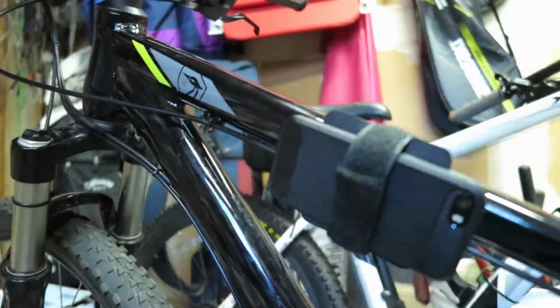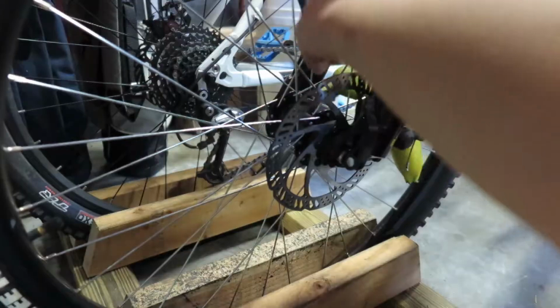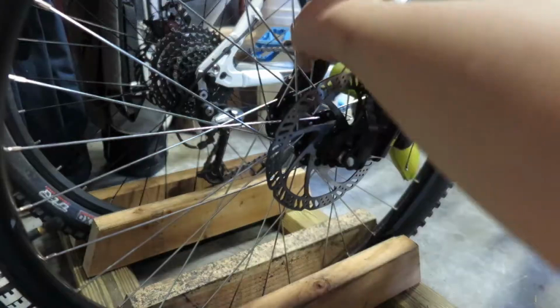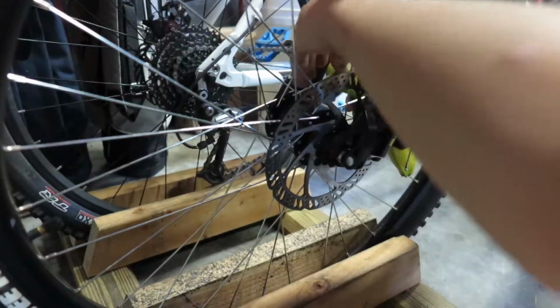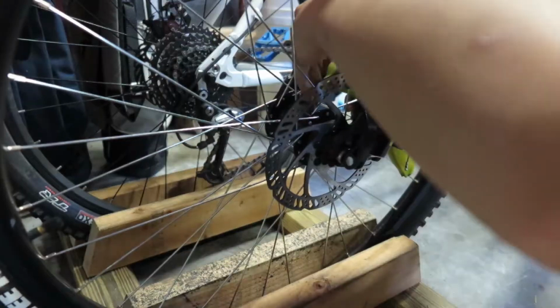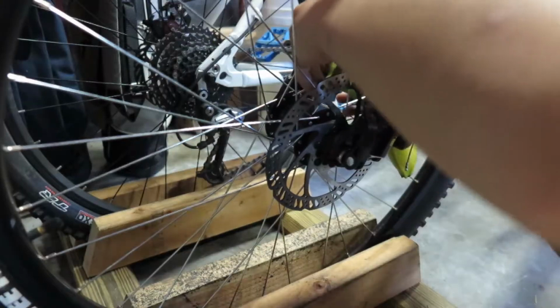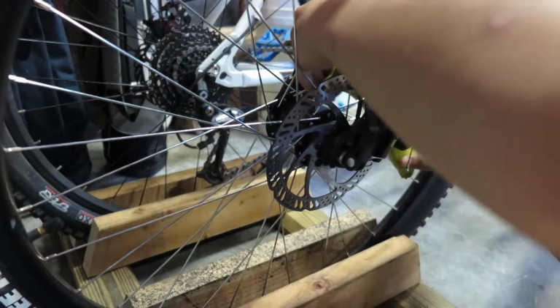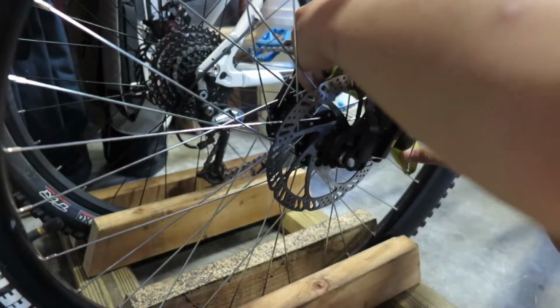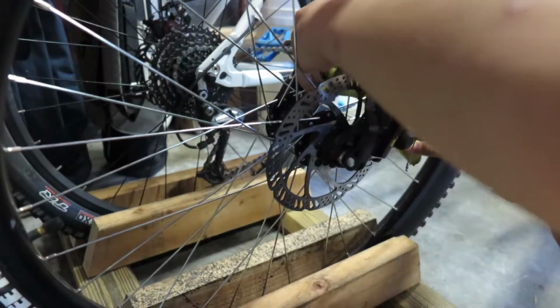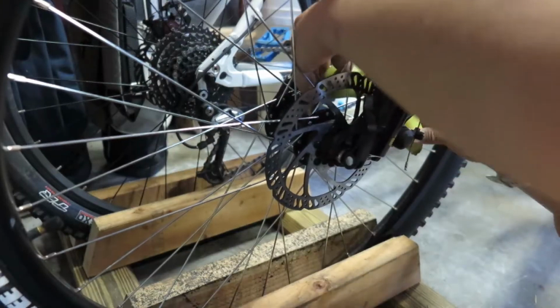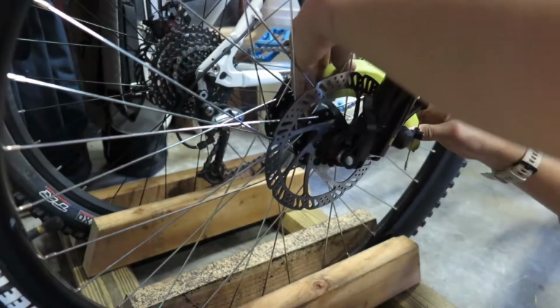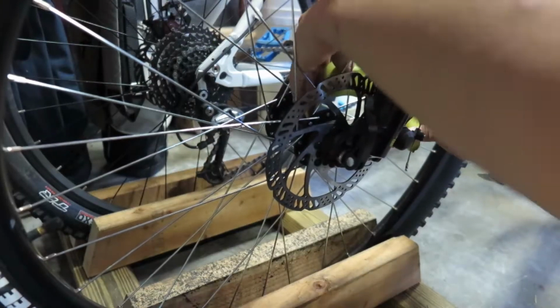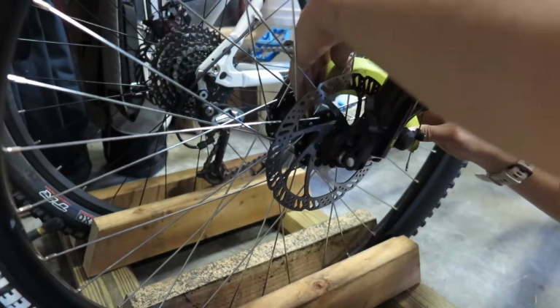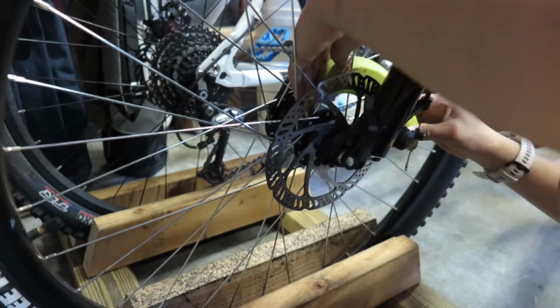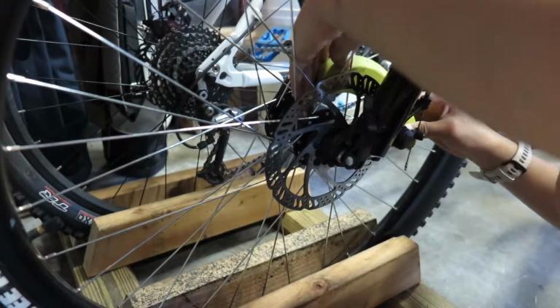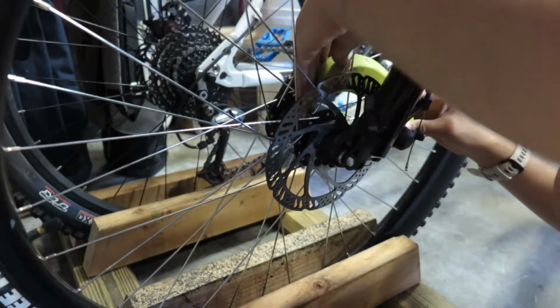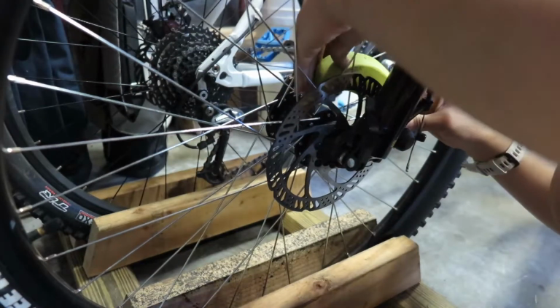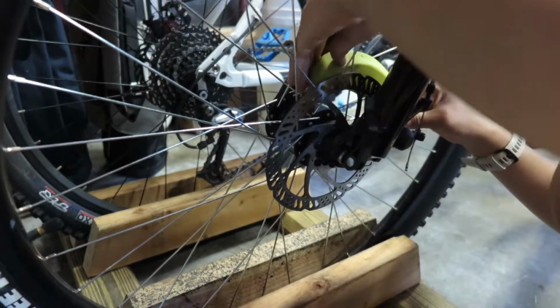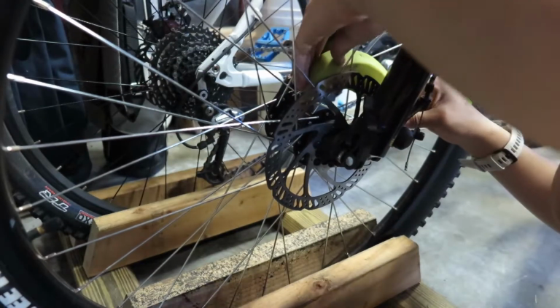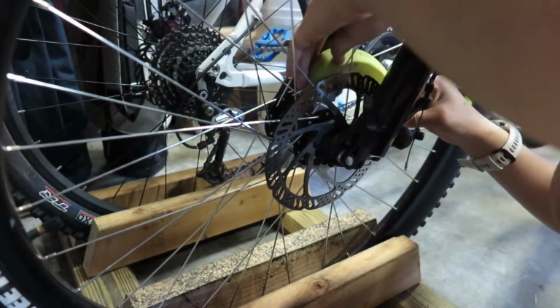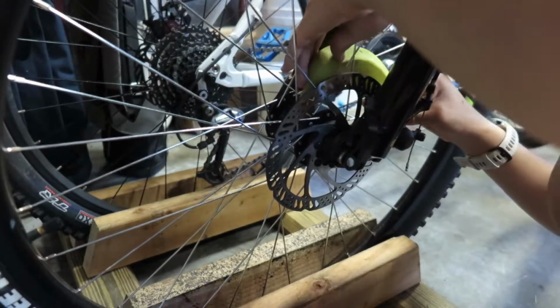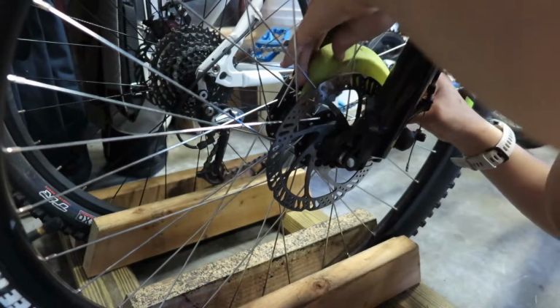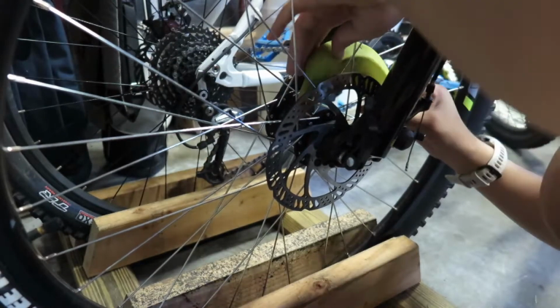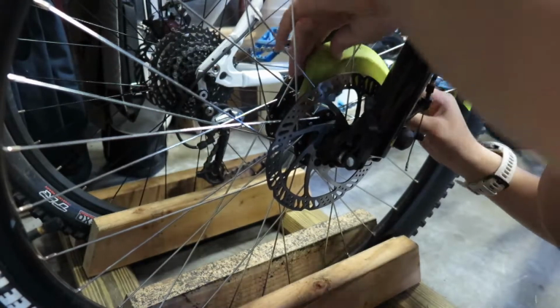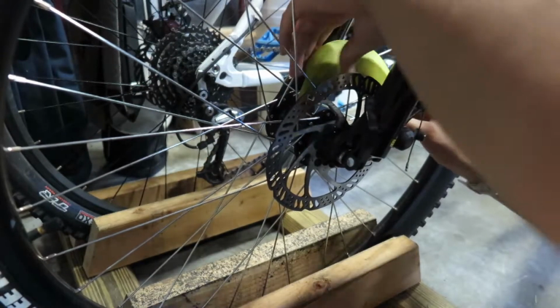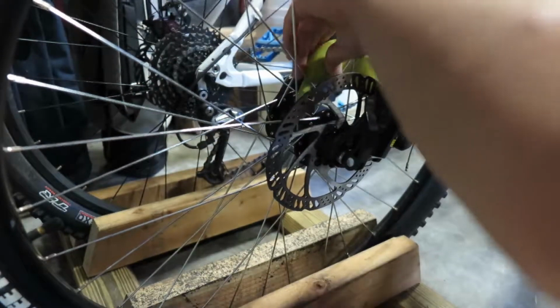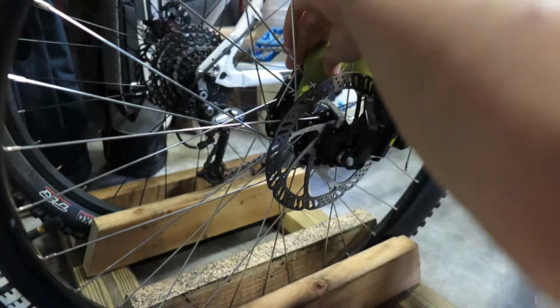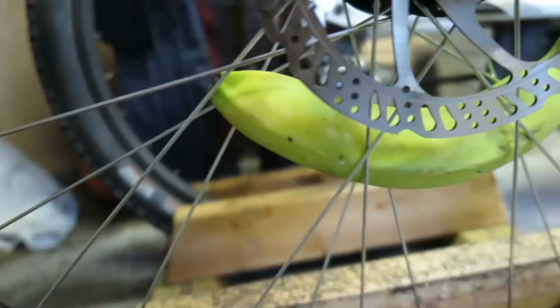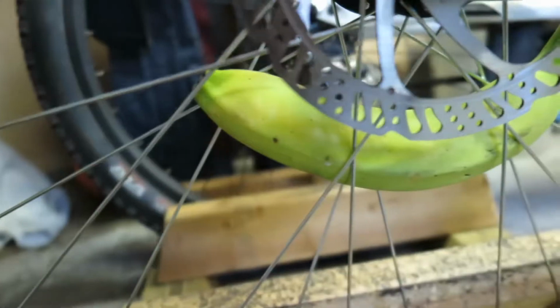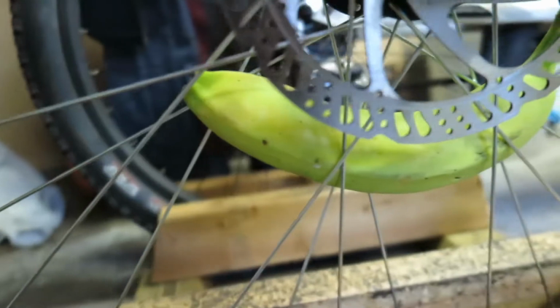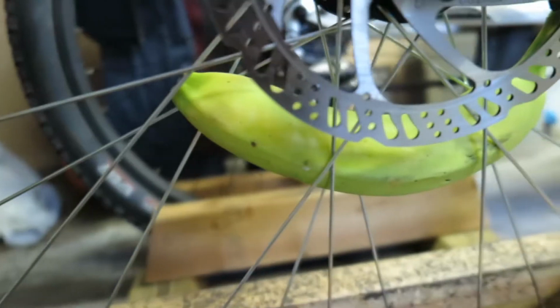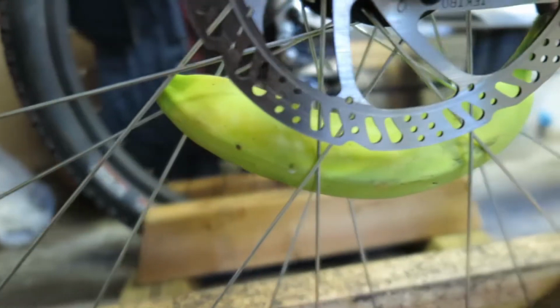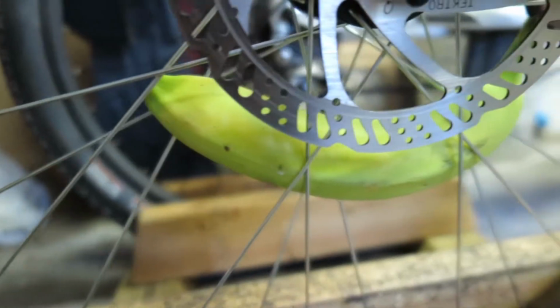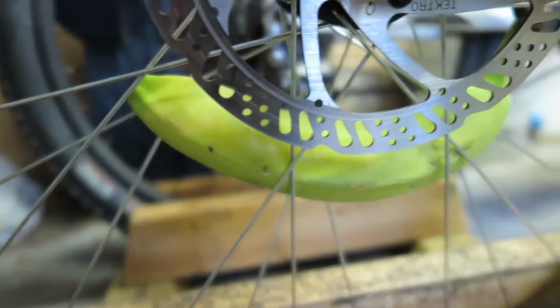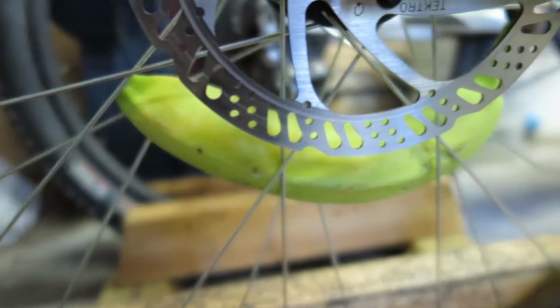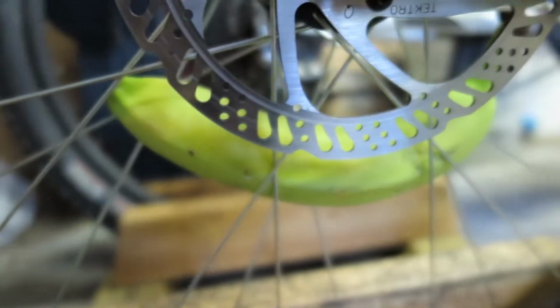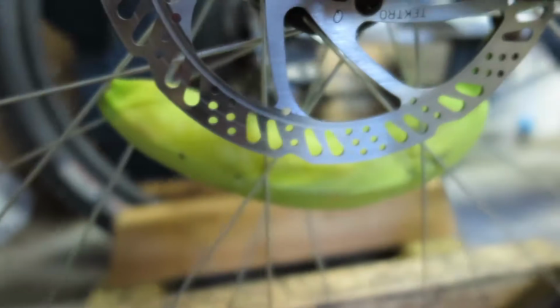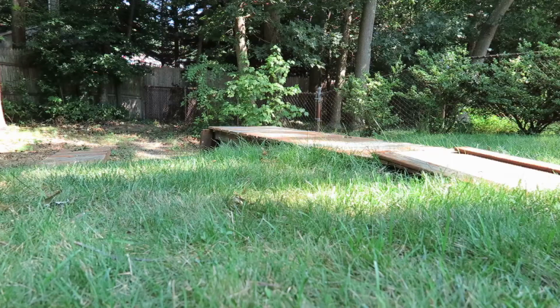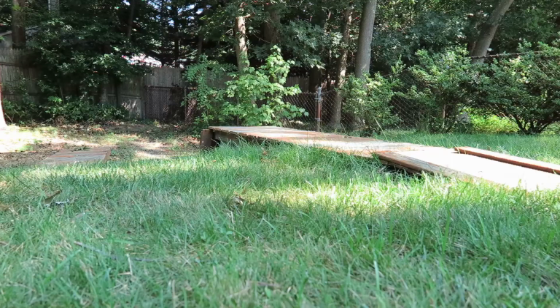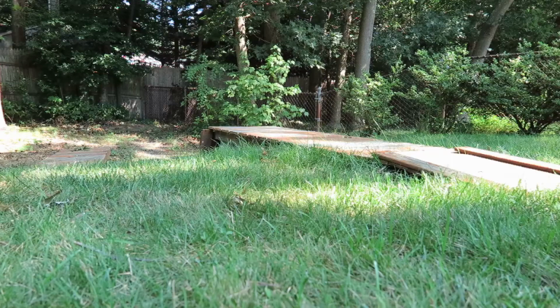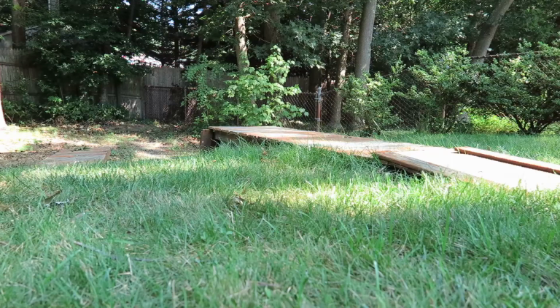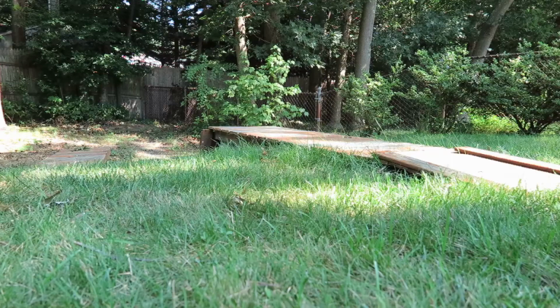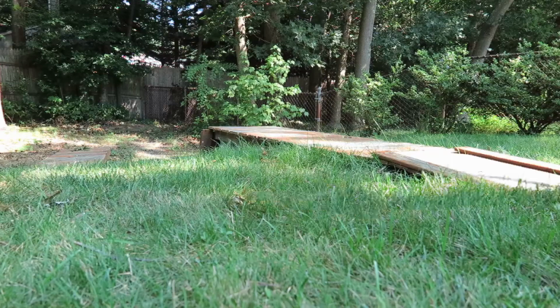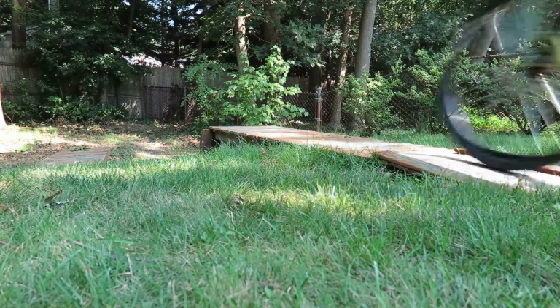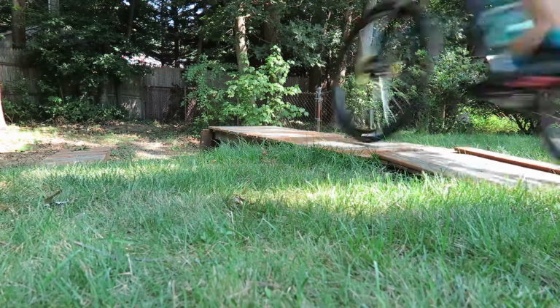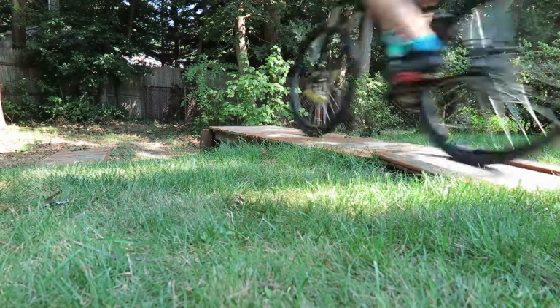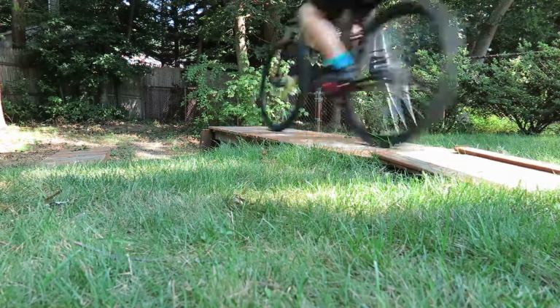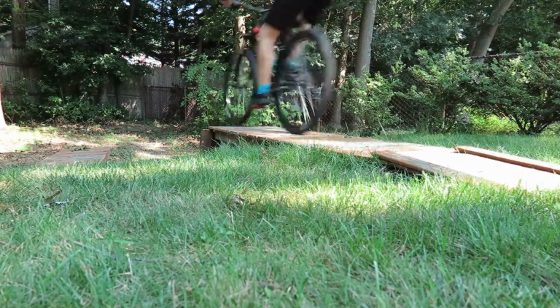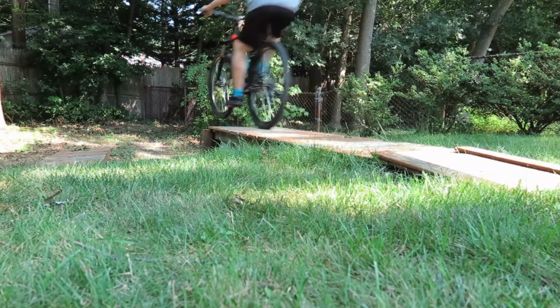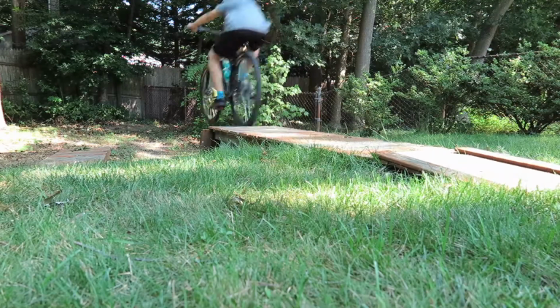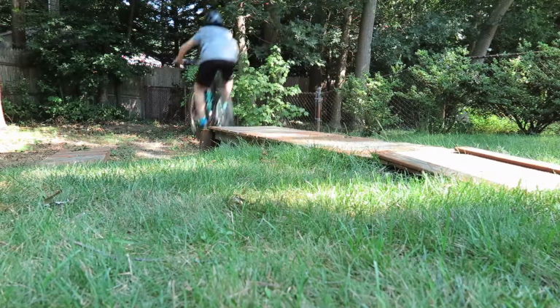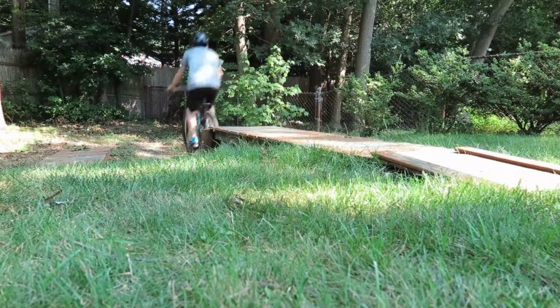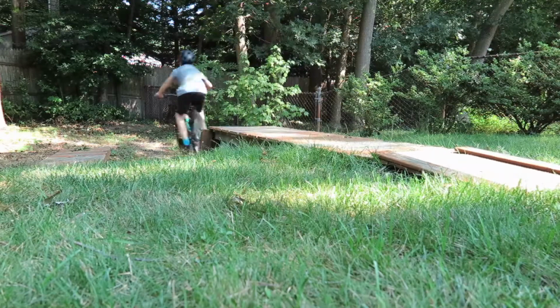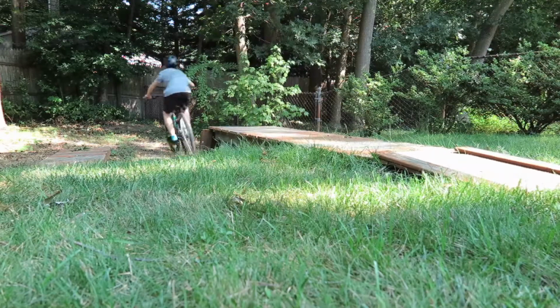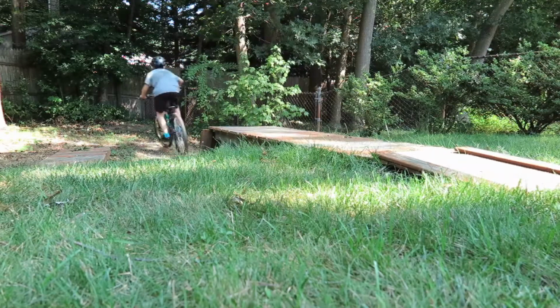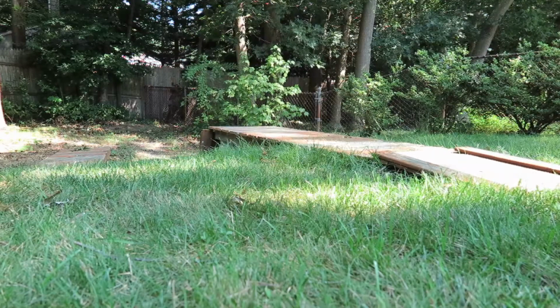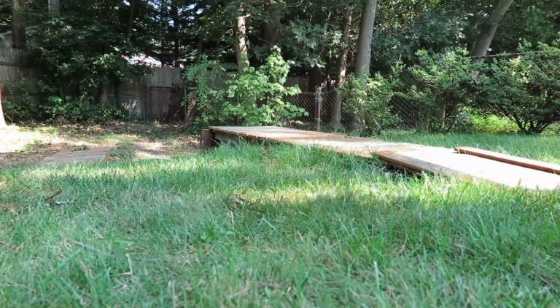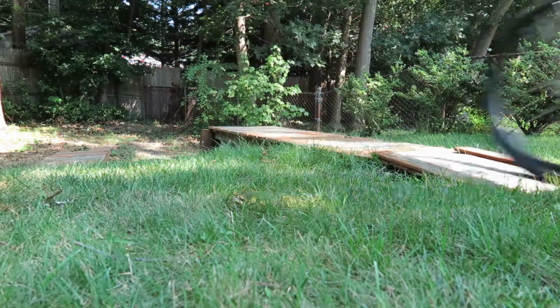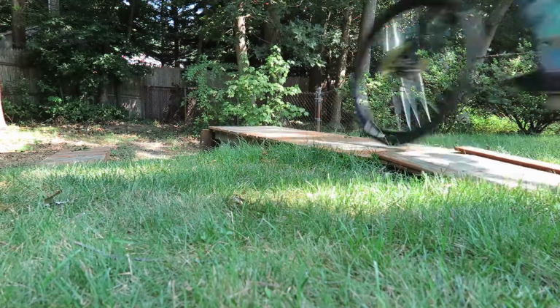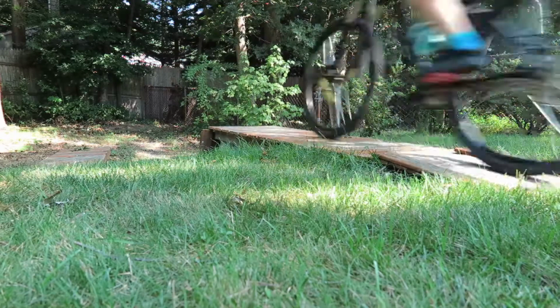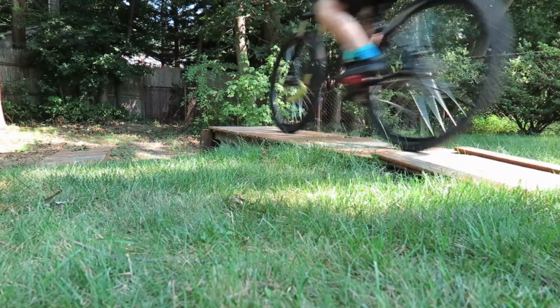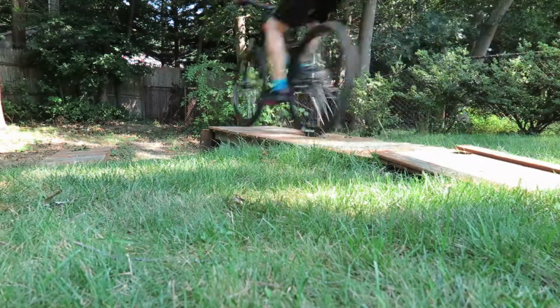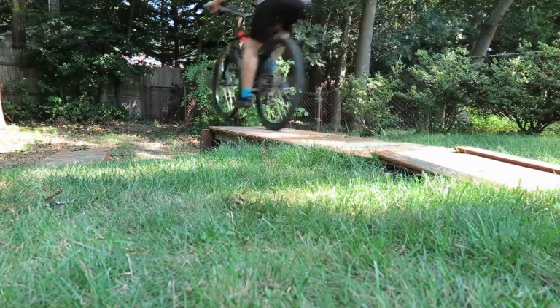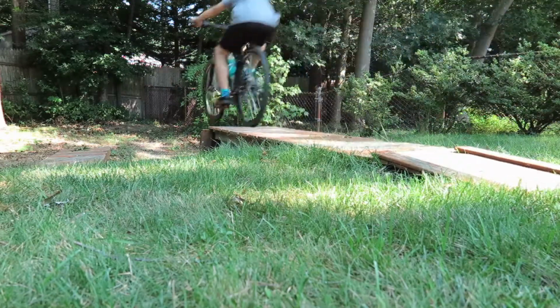Another place to store things is in your wheel — like a banana. And it somehow survived my two-foot drop.